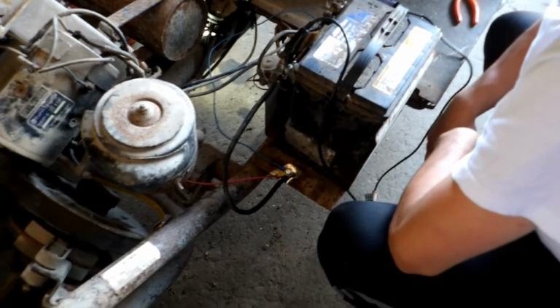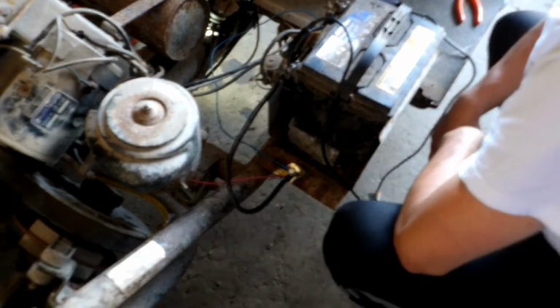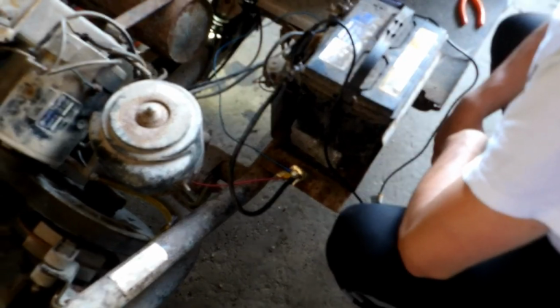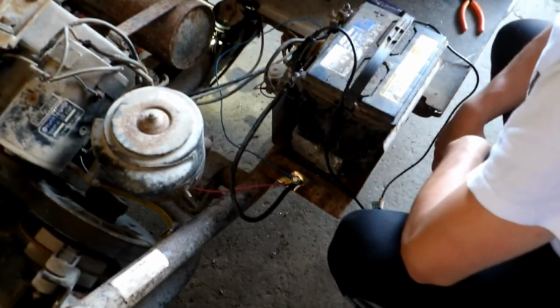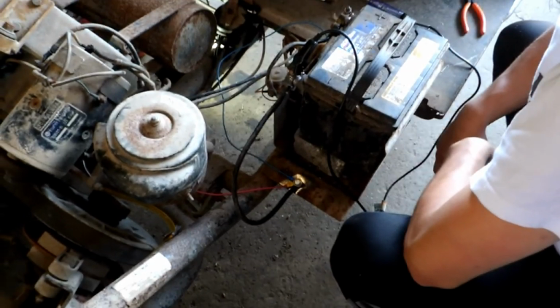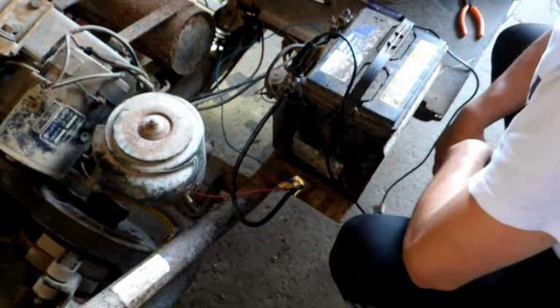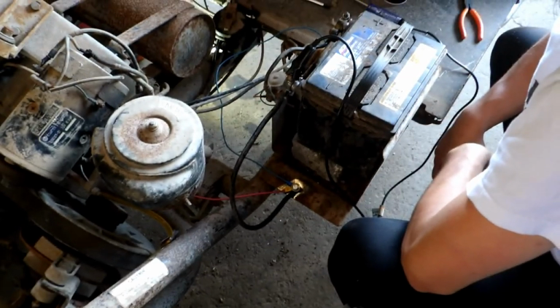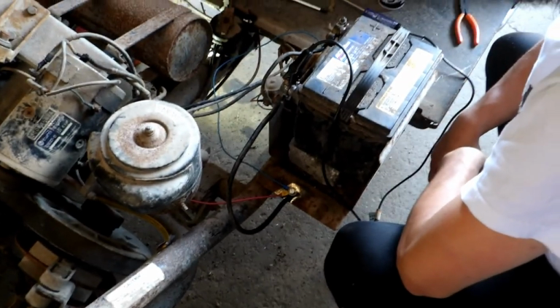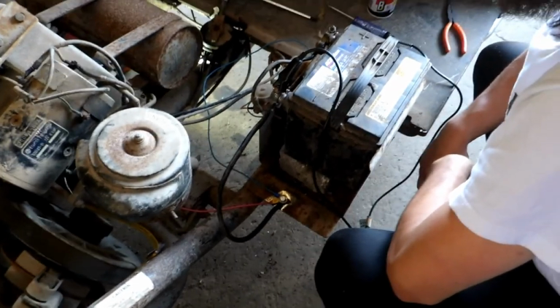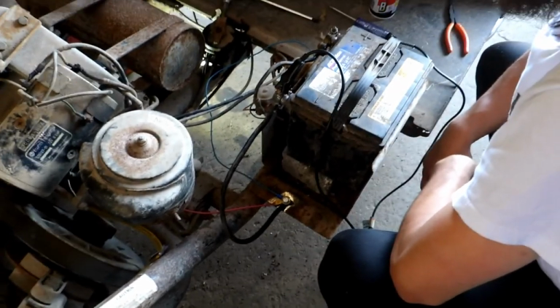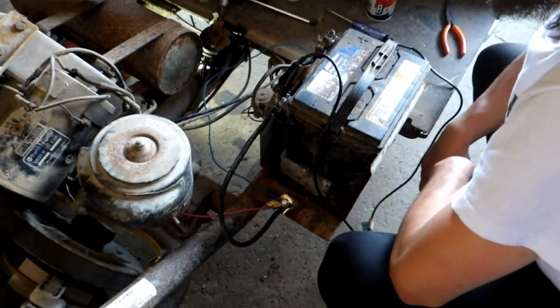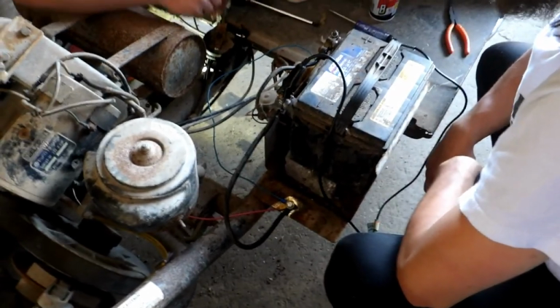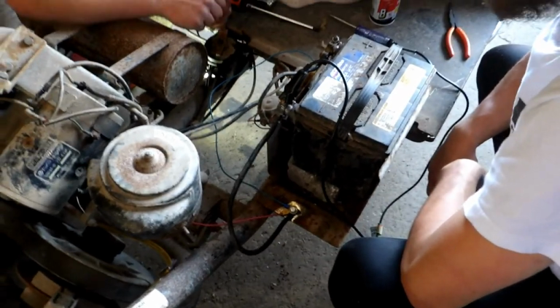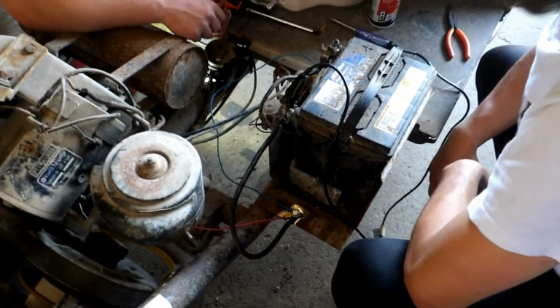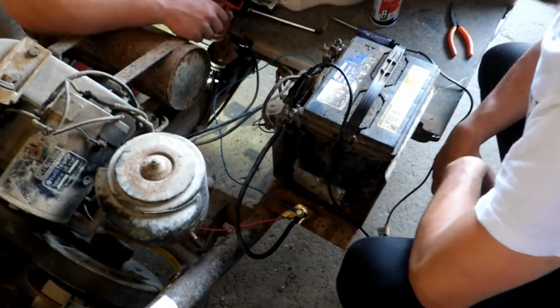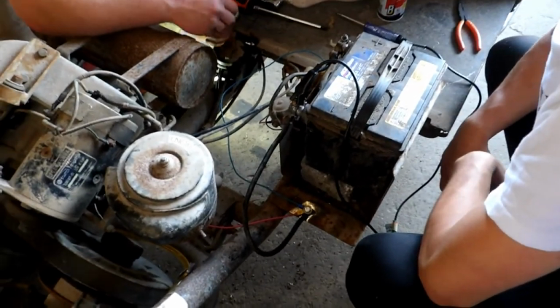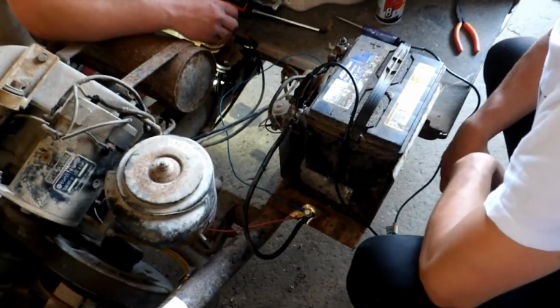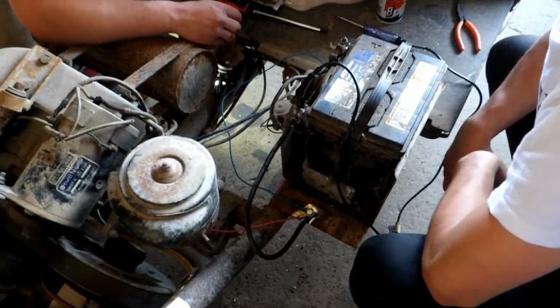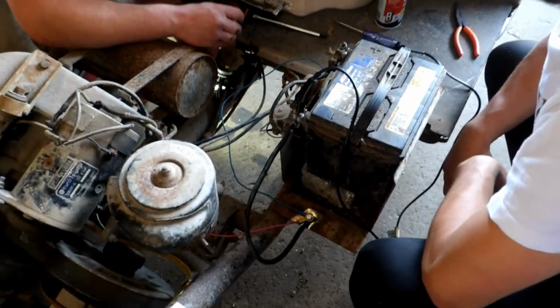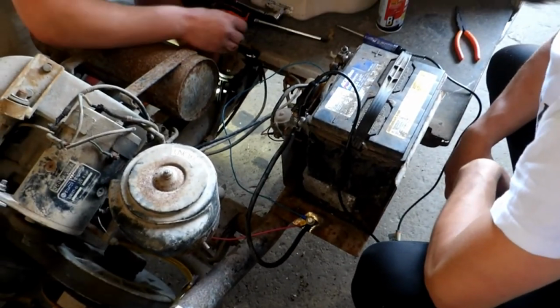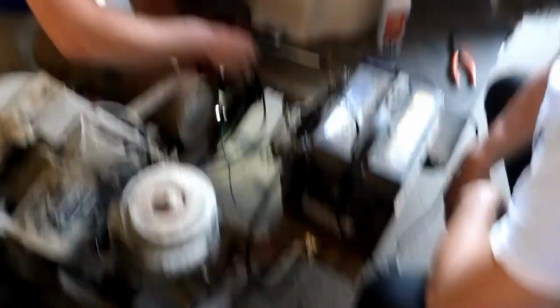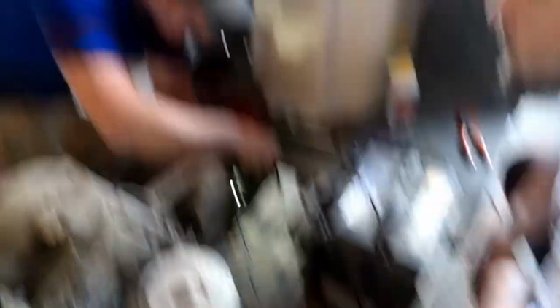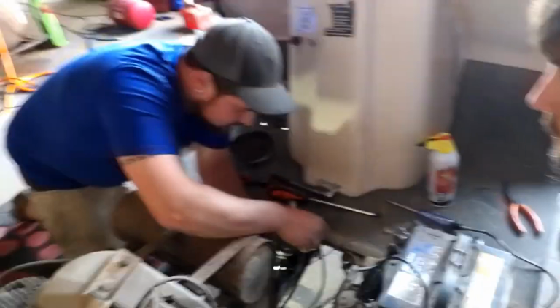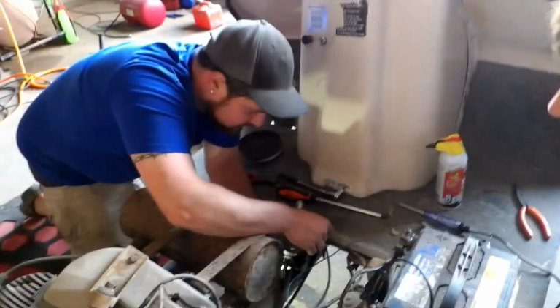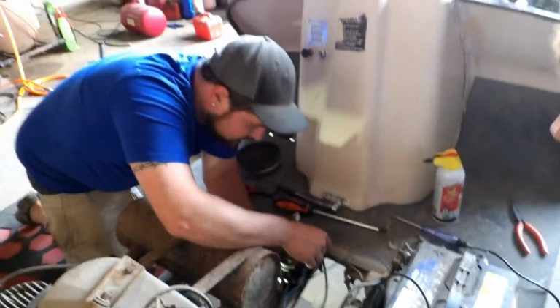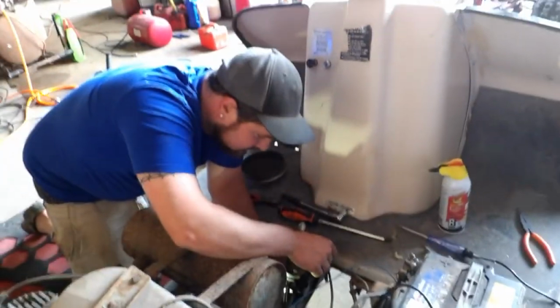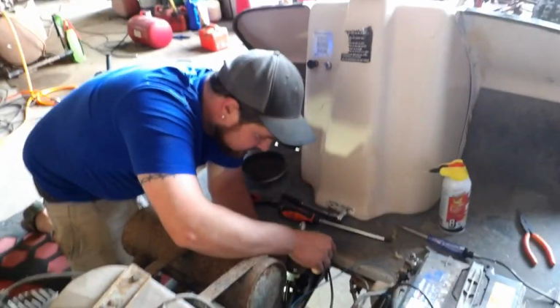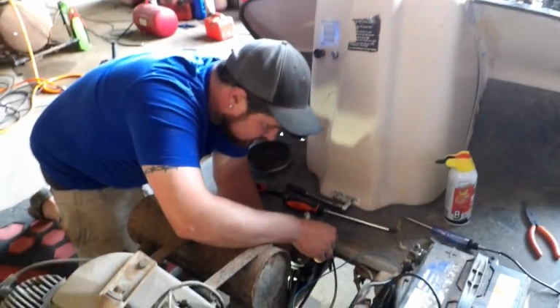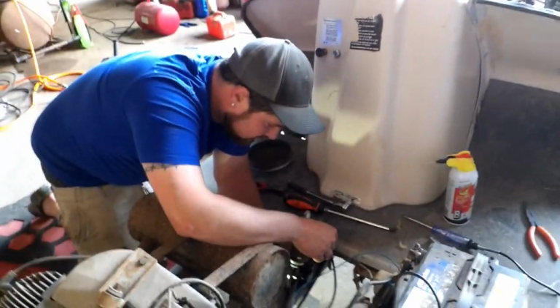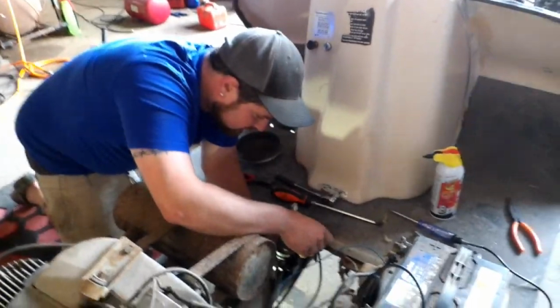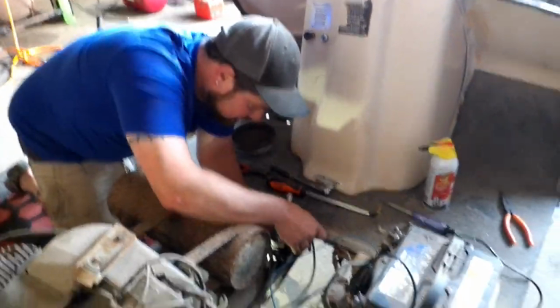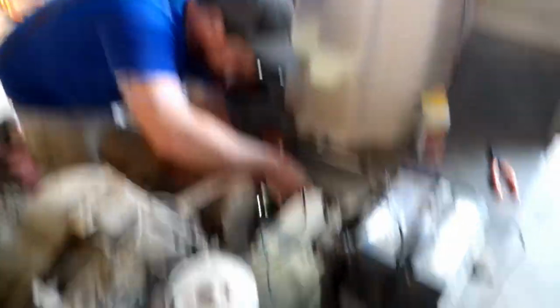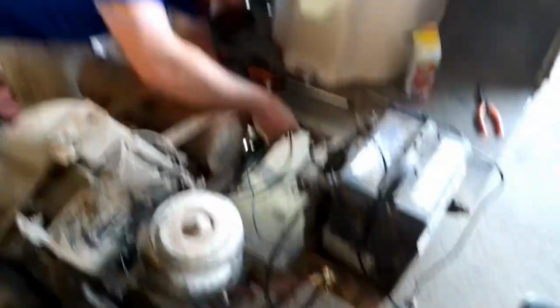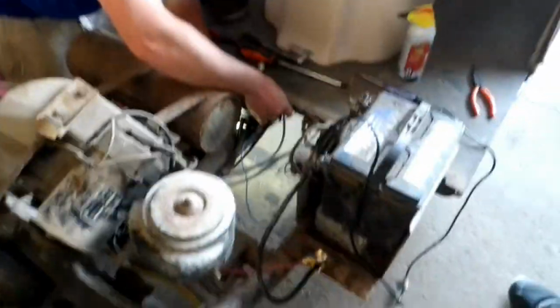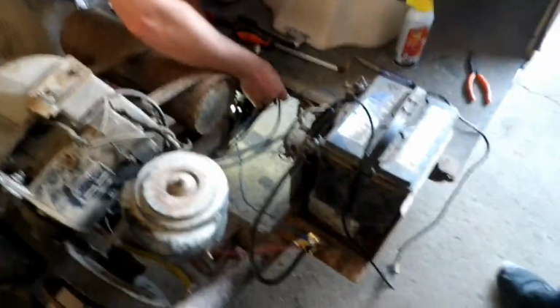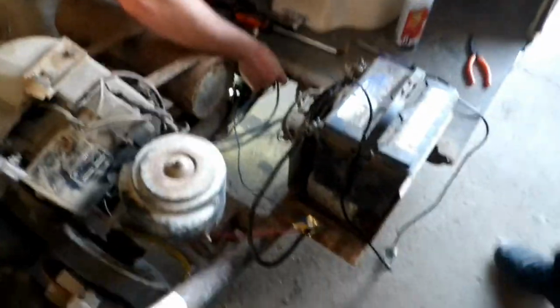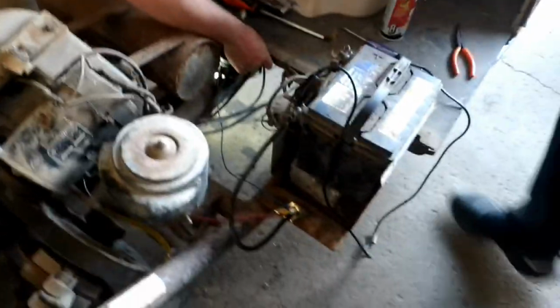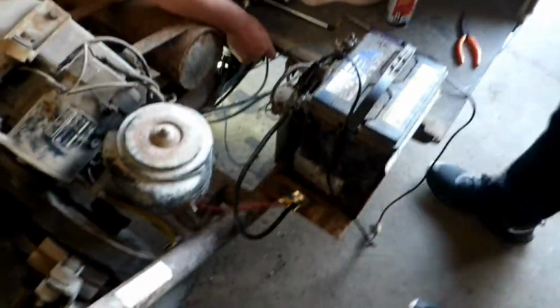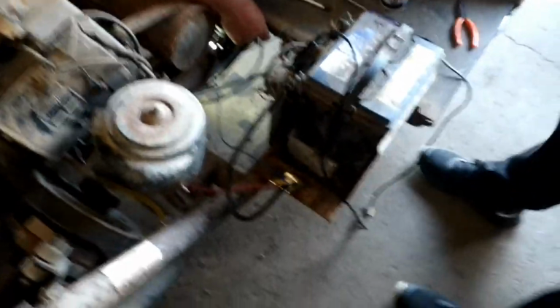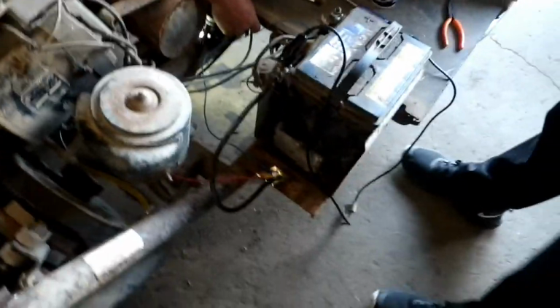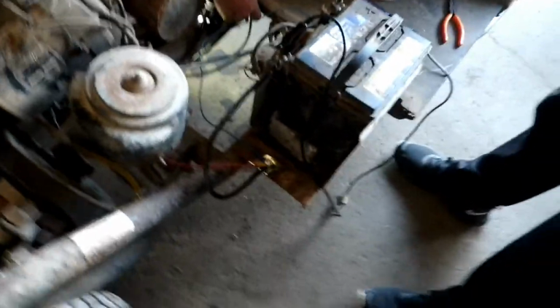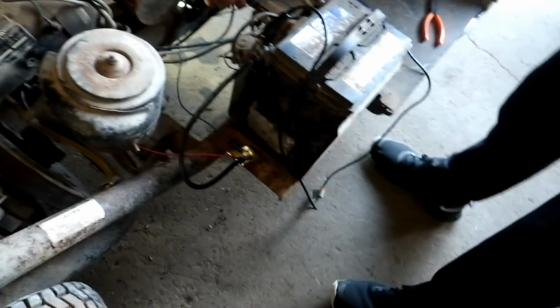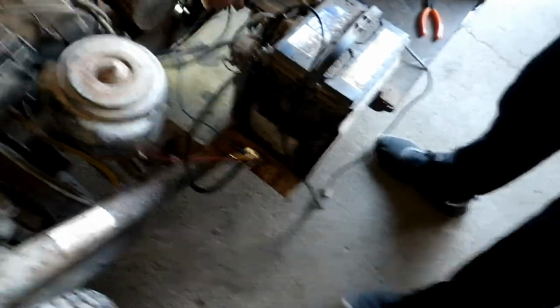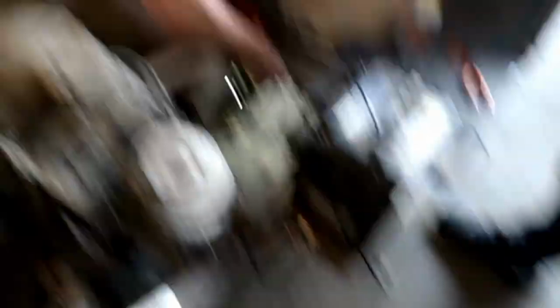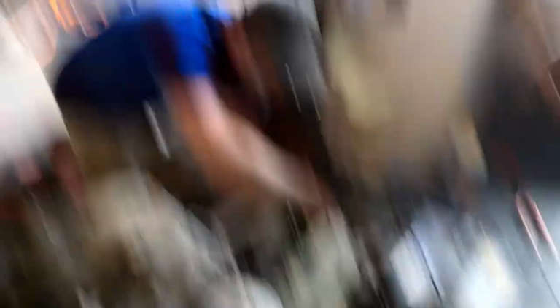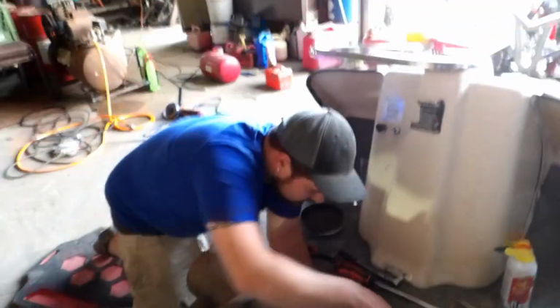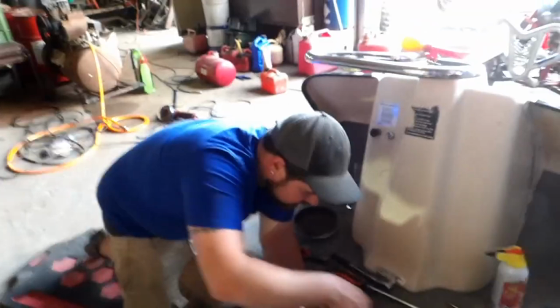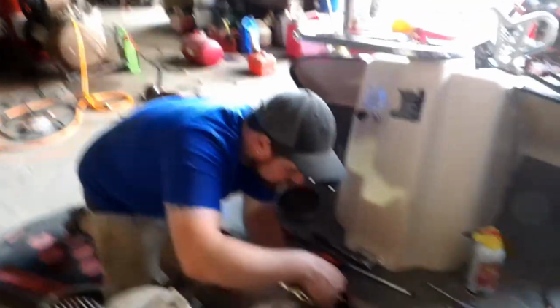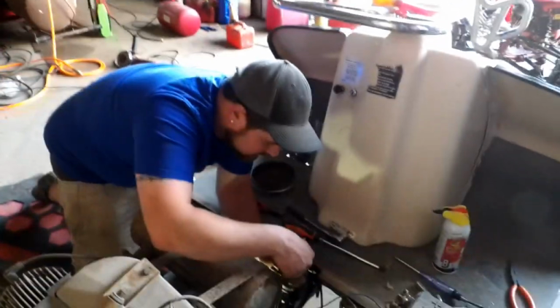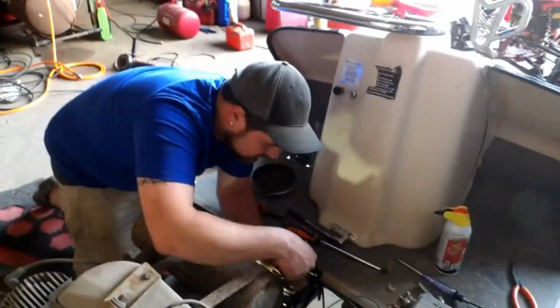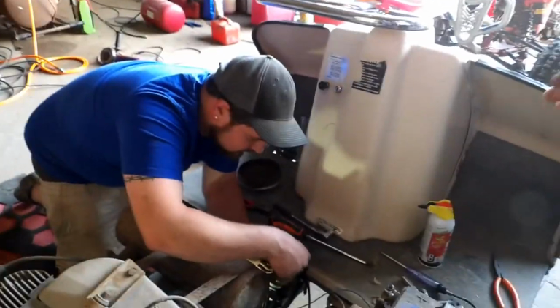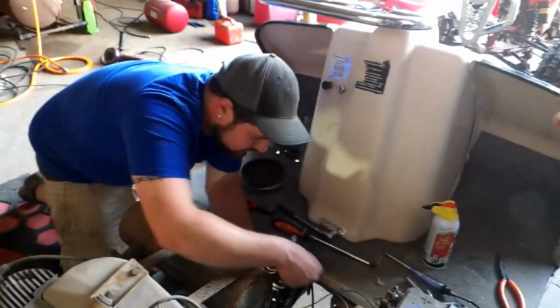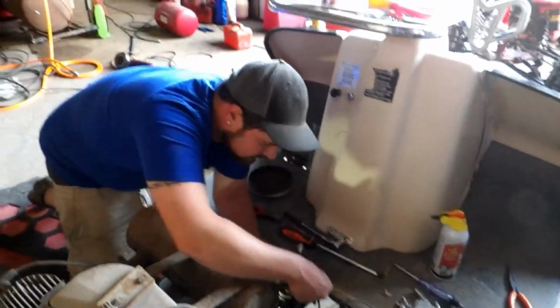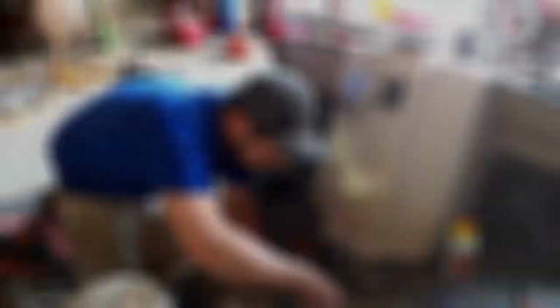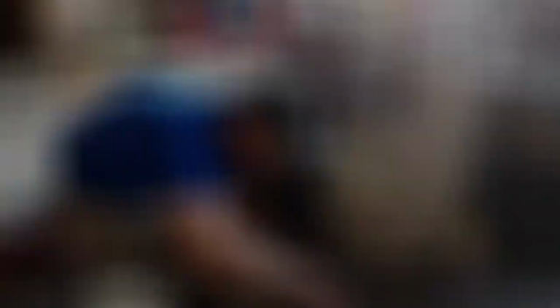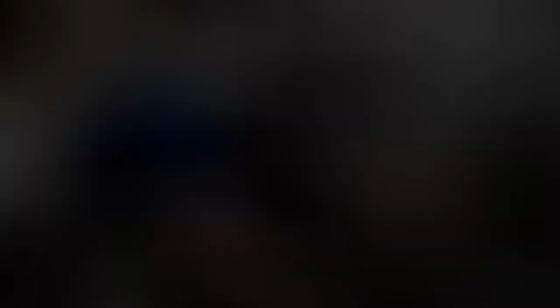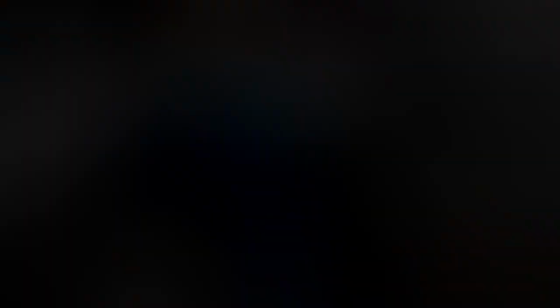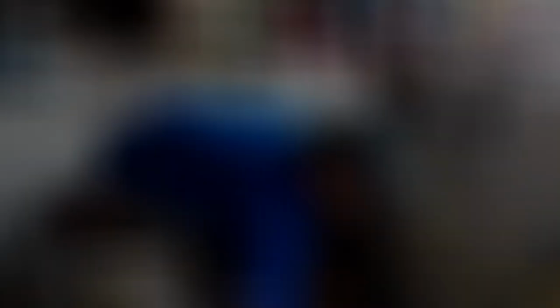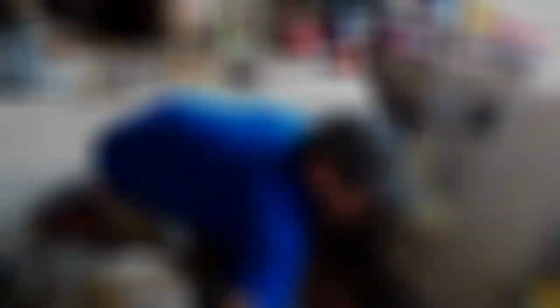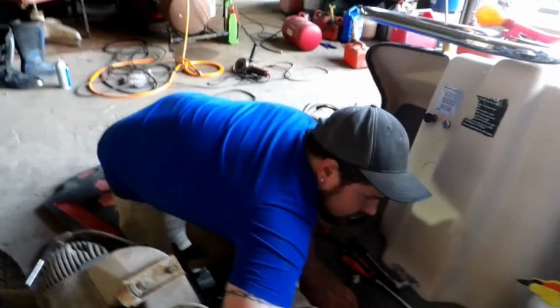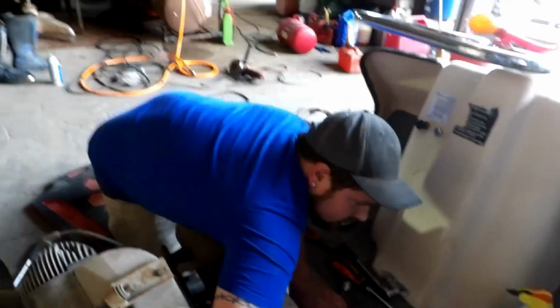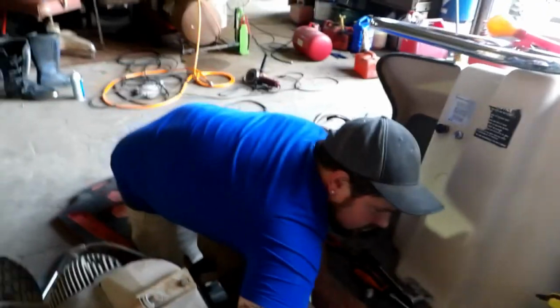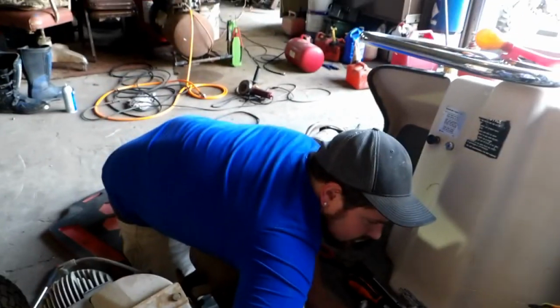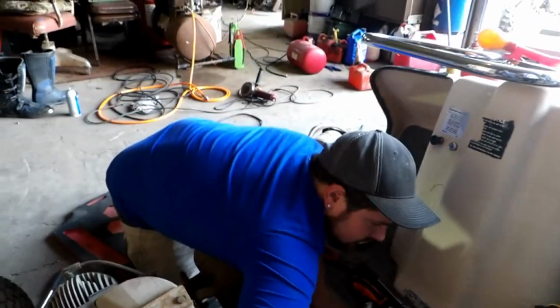Alrighty boys, day two of the '77 Harley golf car. We've got Spark, the master mechanic. We were doing some good stuff.